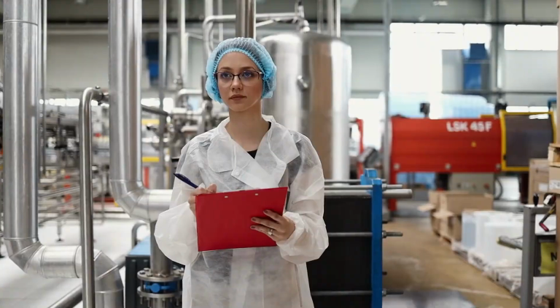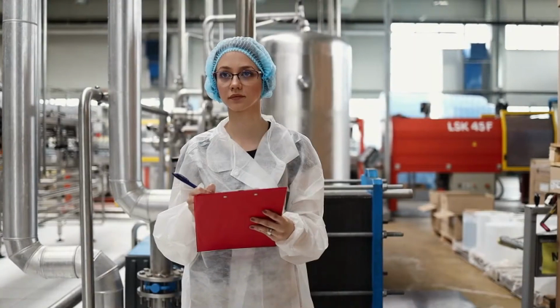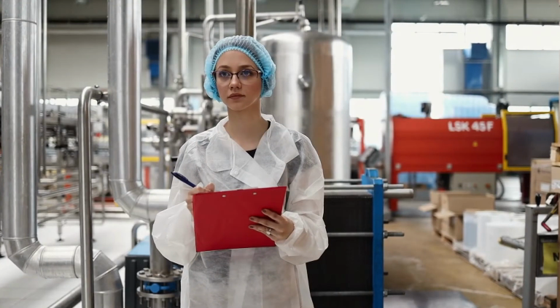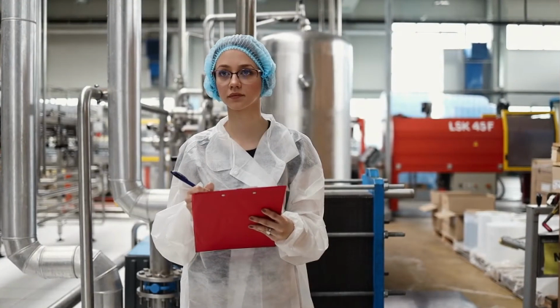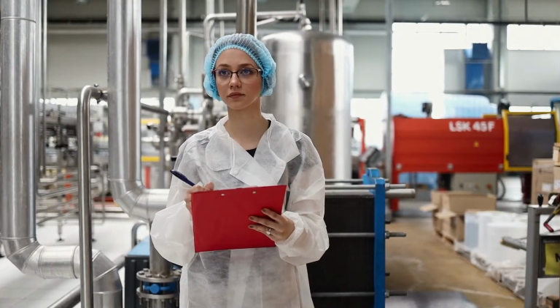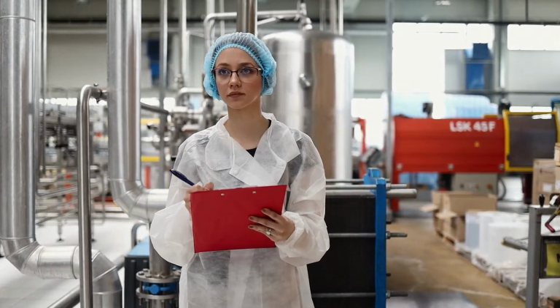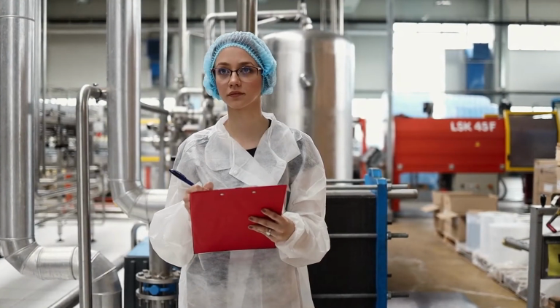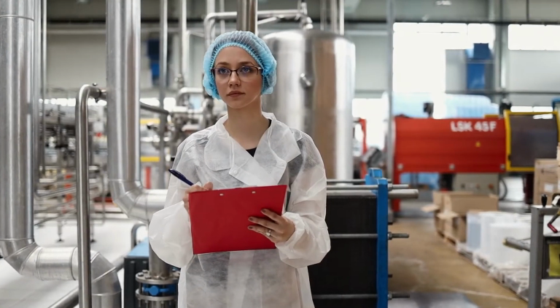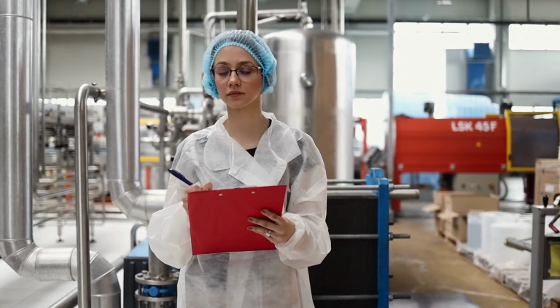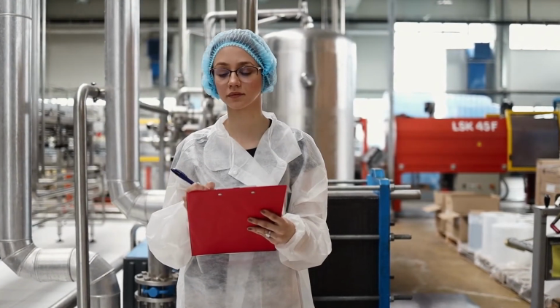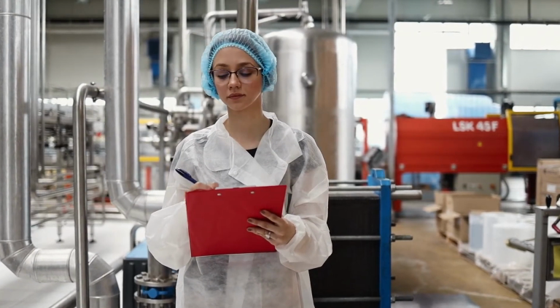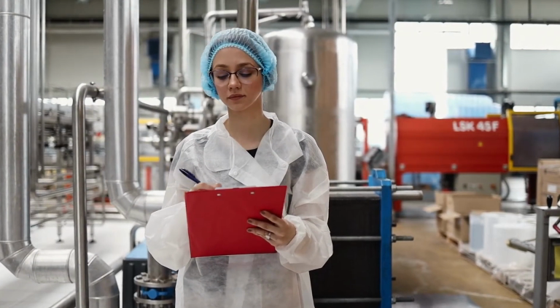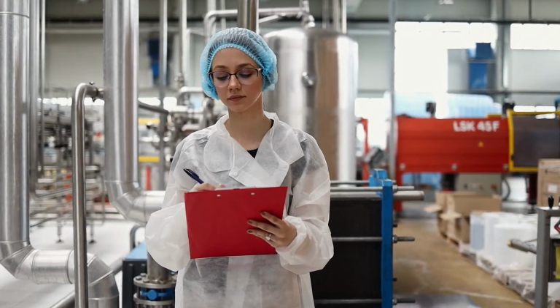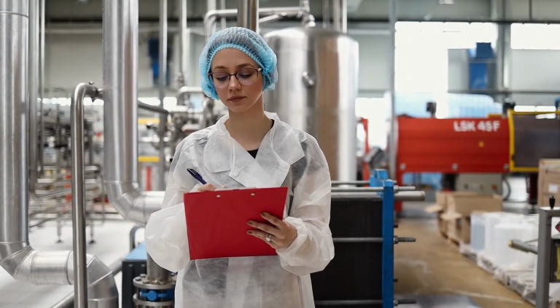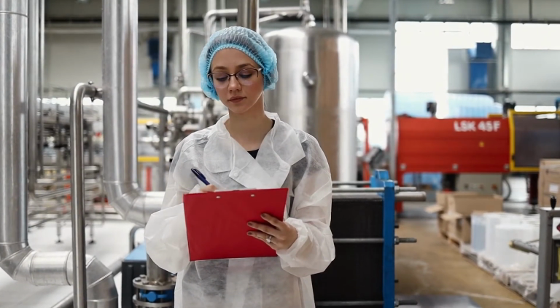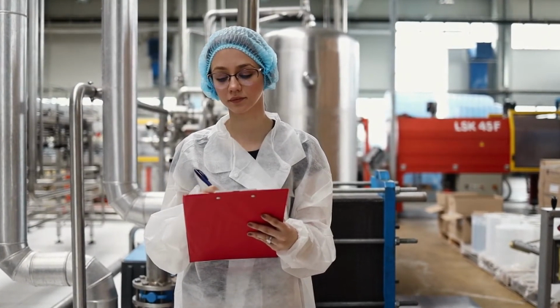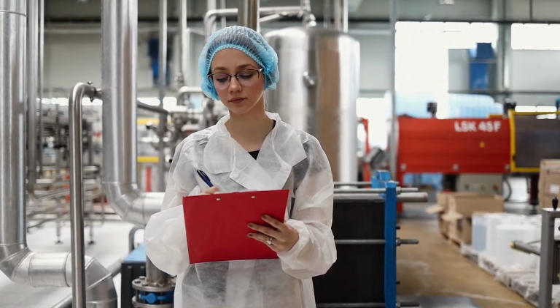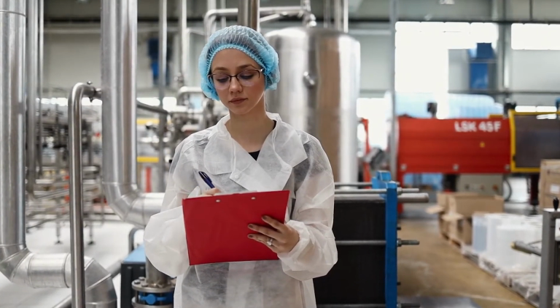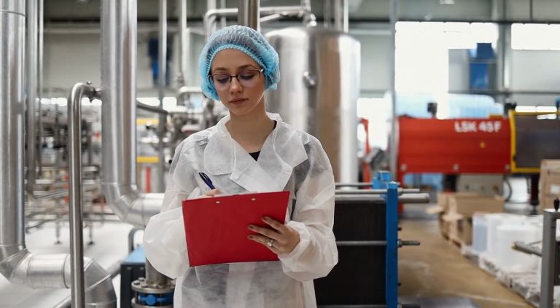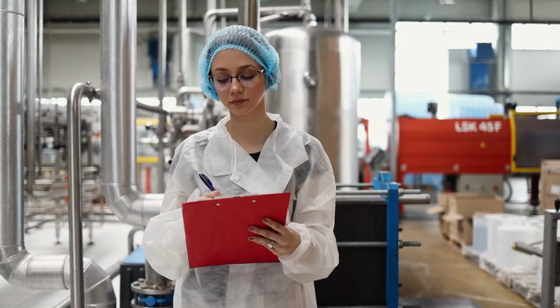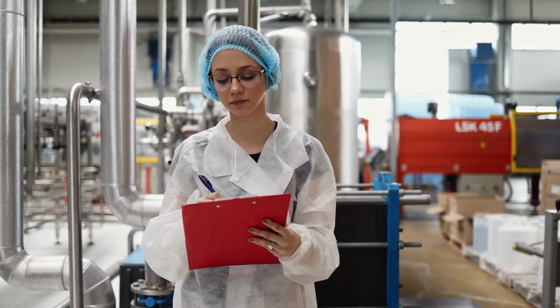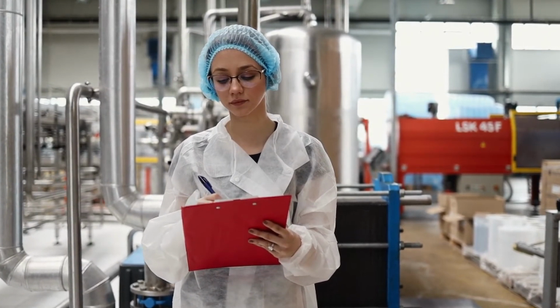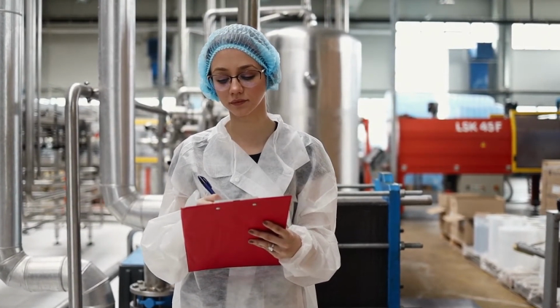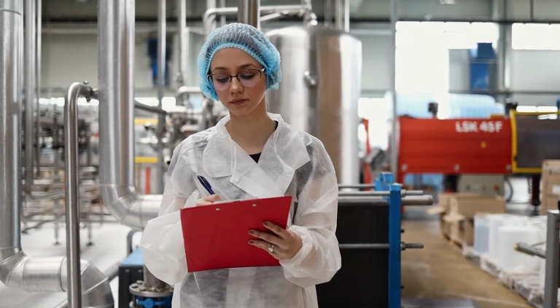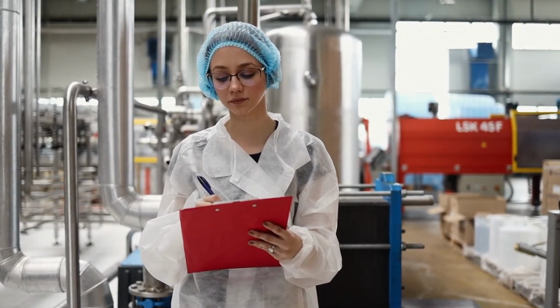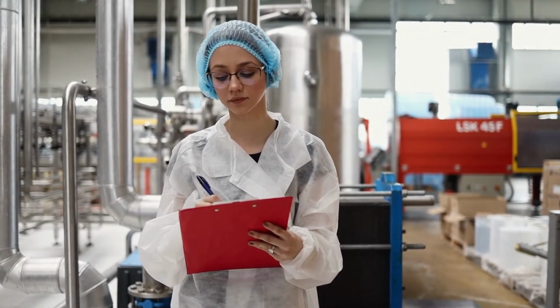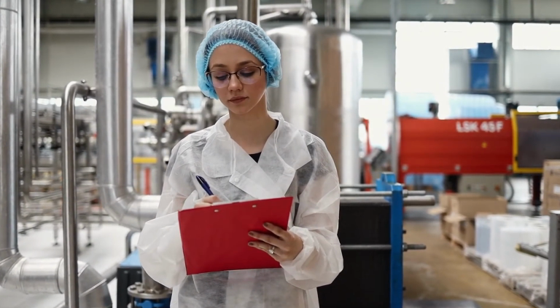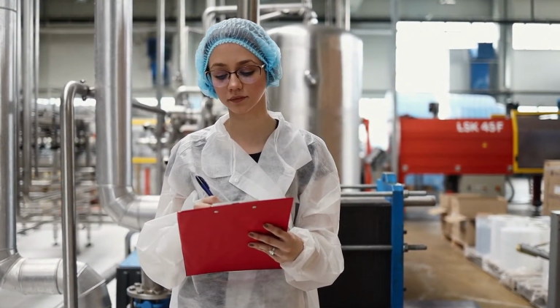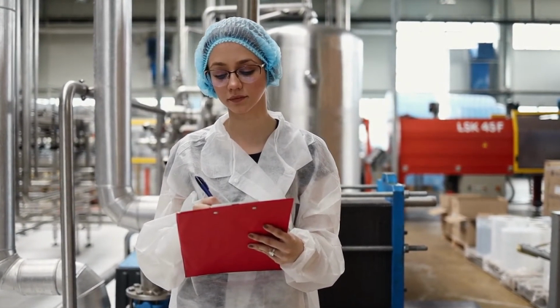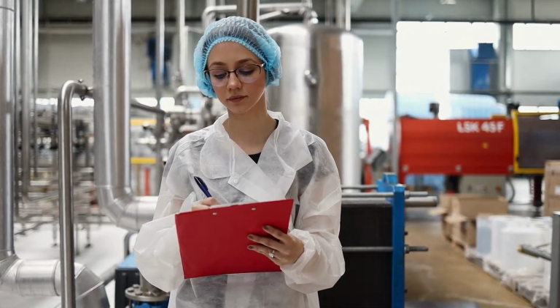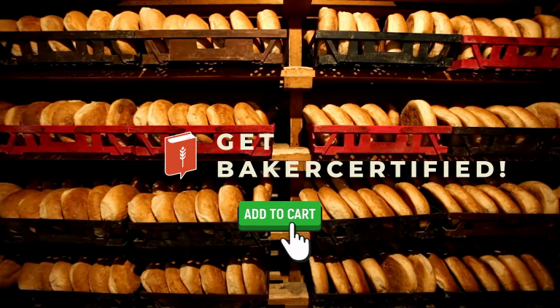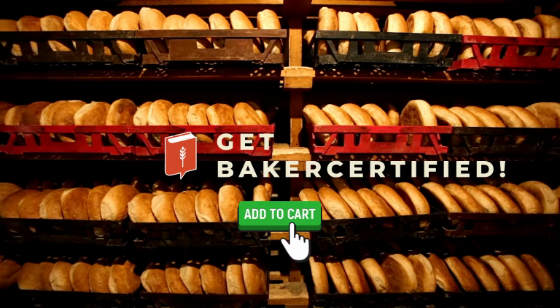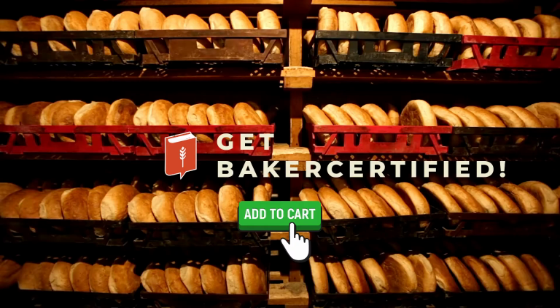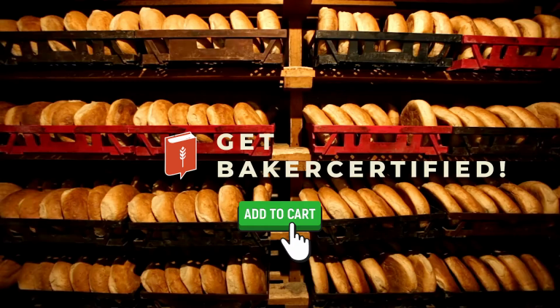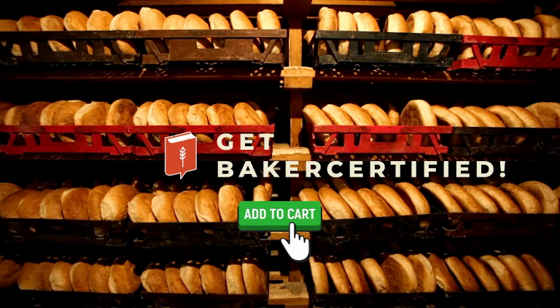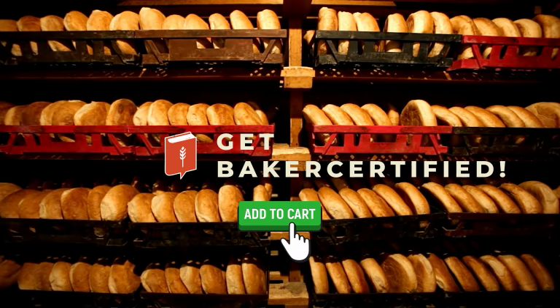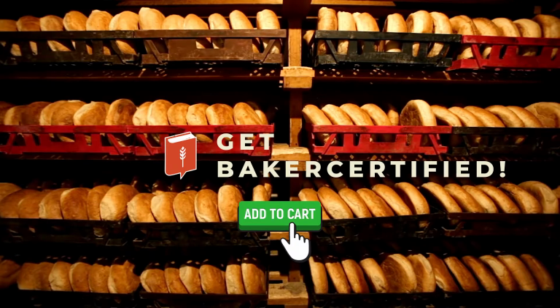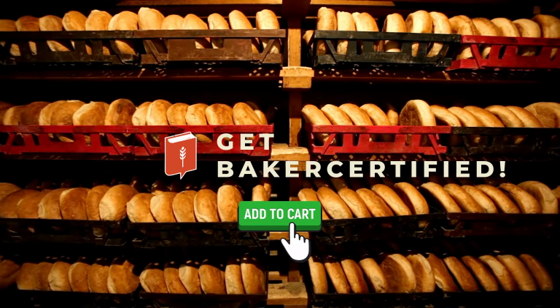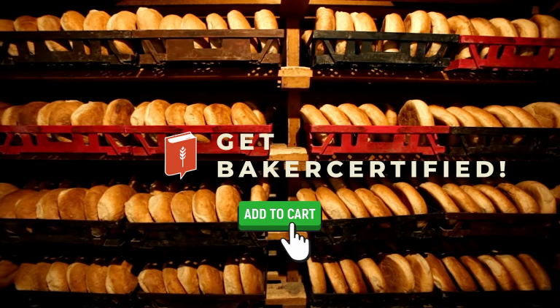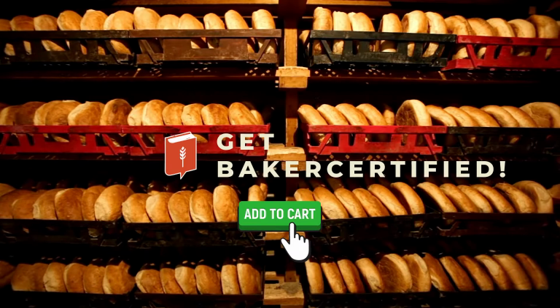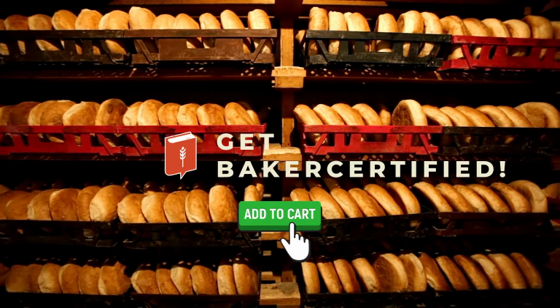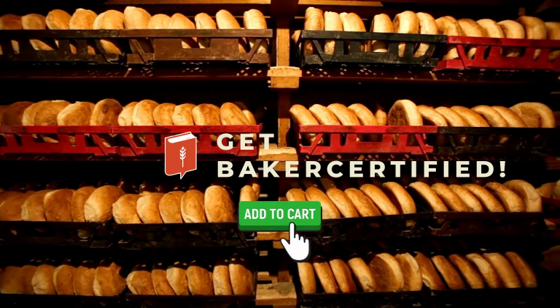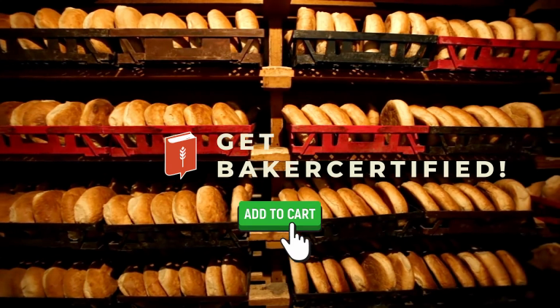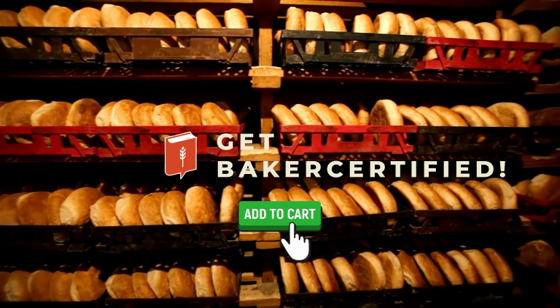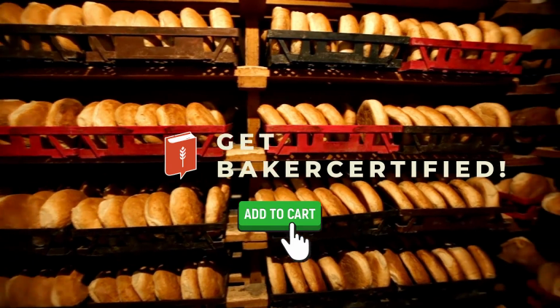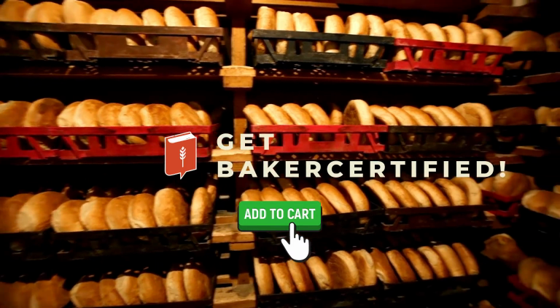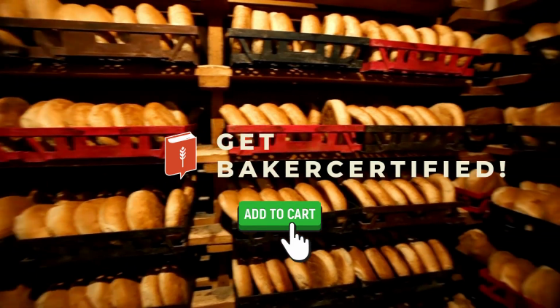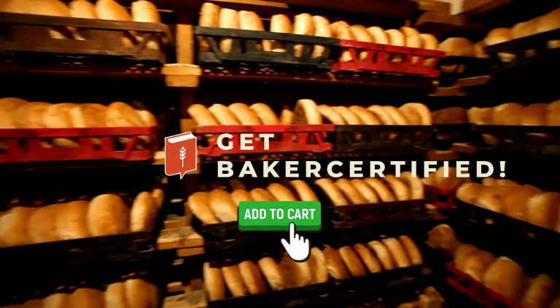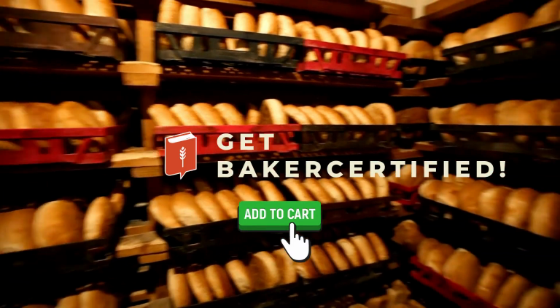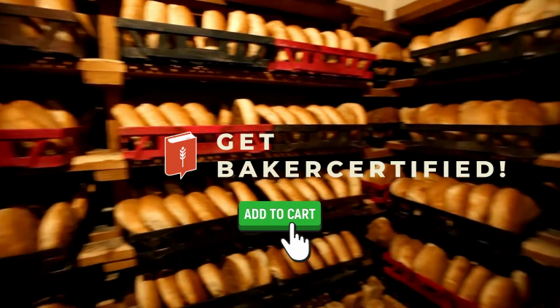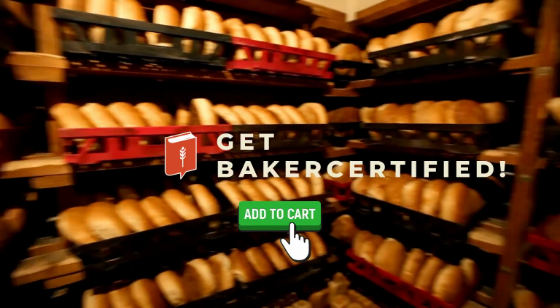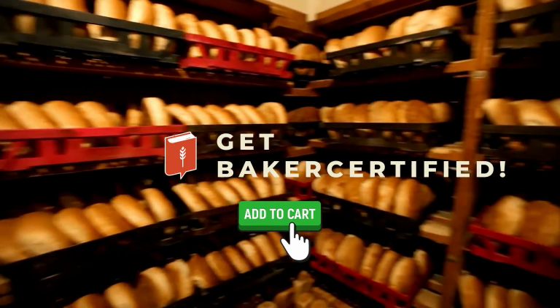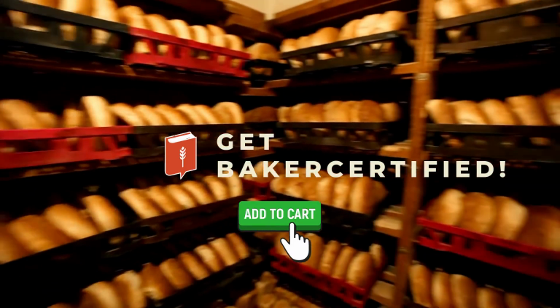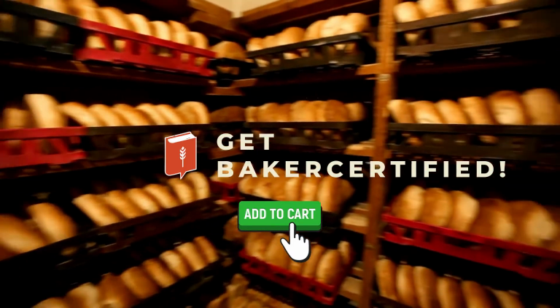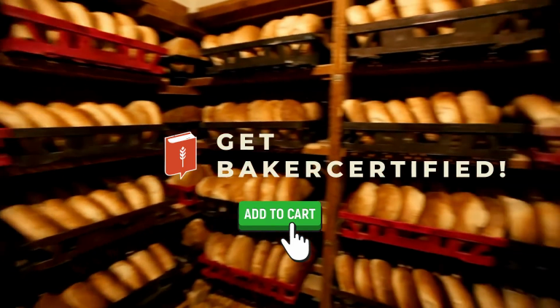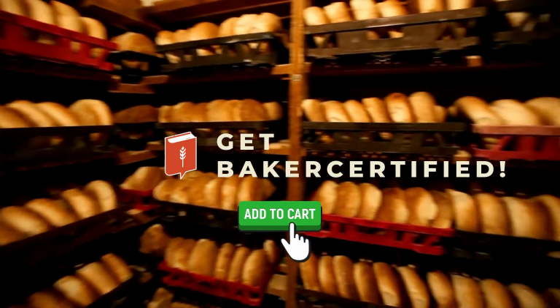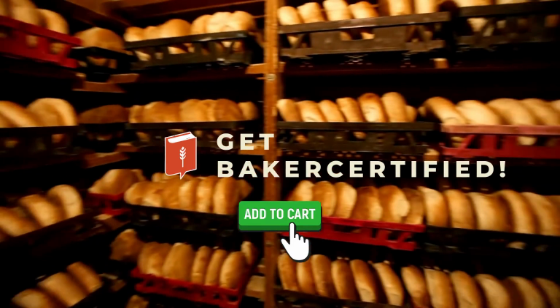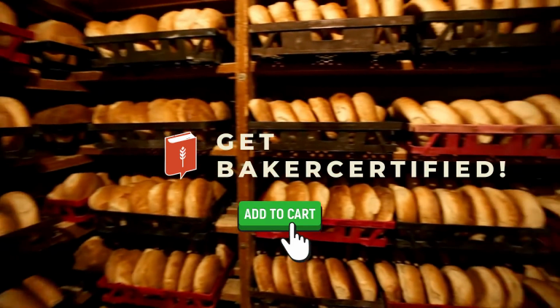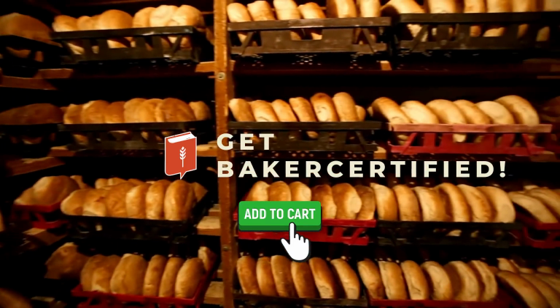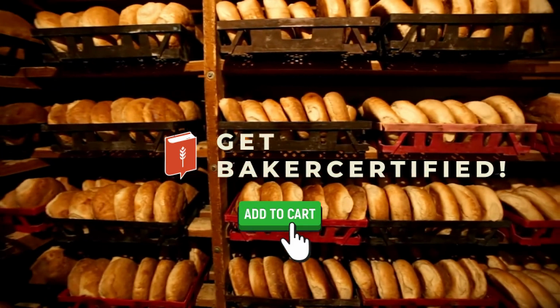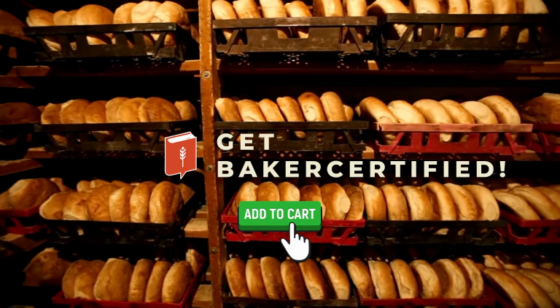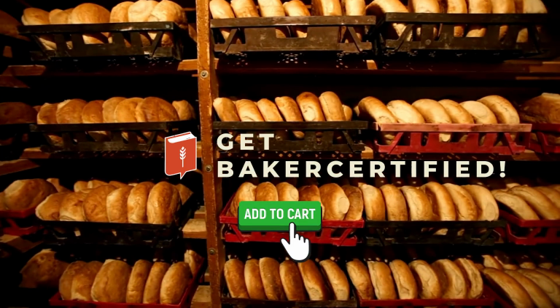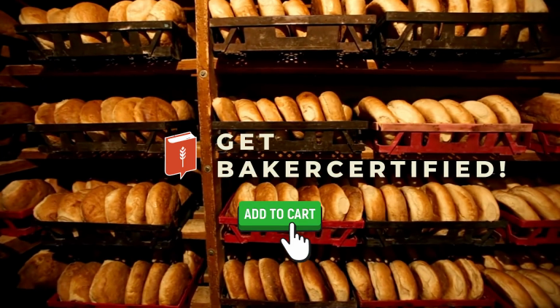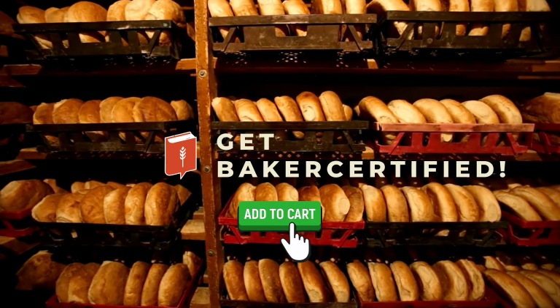Watch an online presentation and take a test for your certificate. Get Baker certified. Shop our courses today.